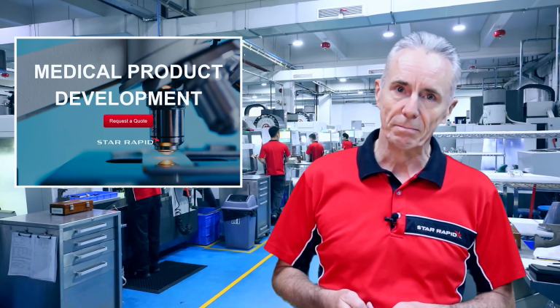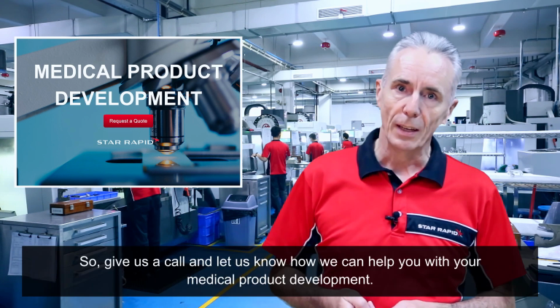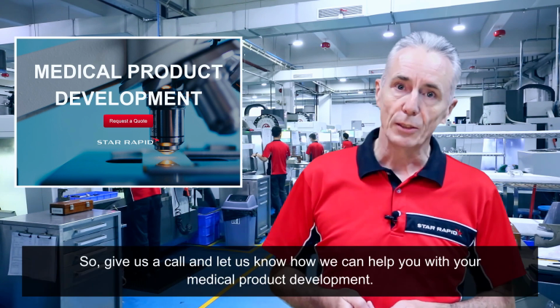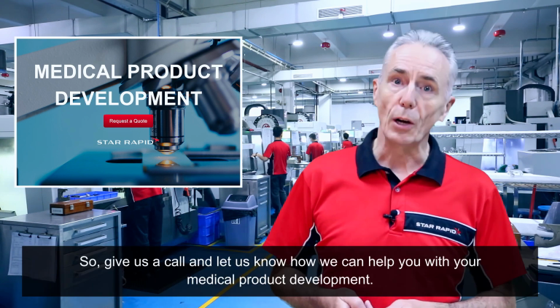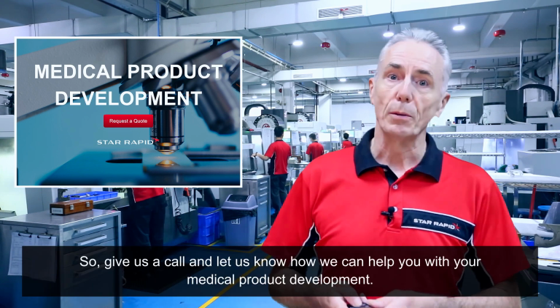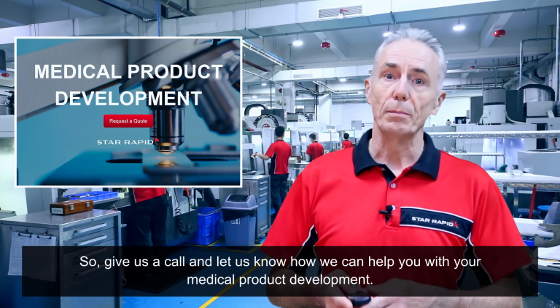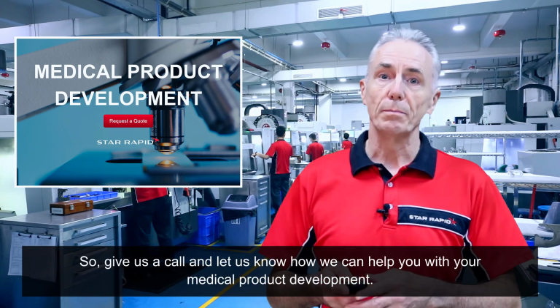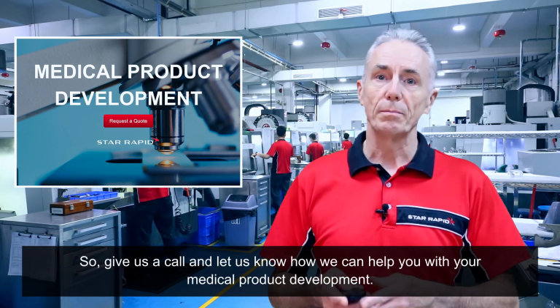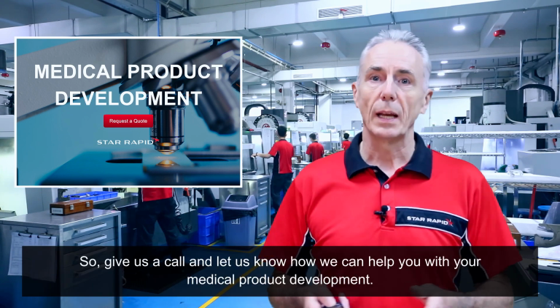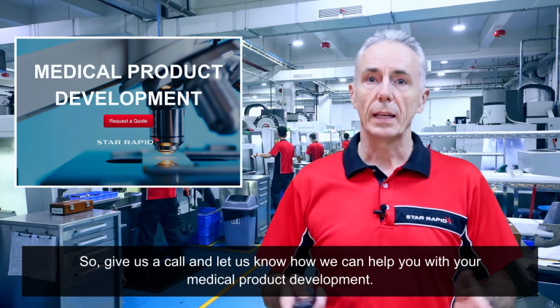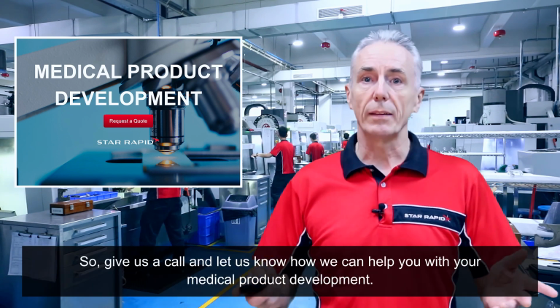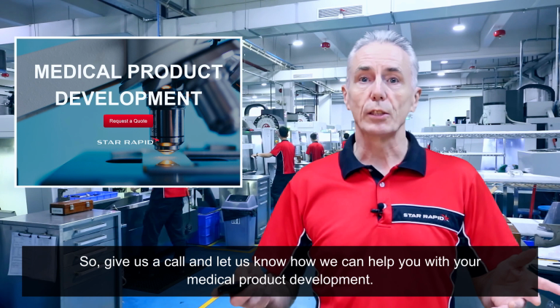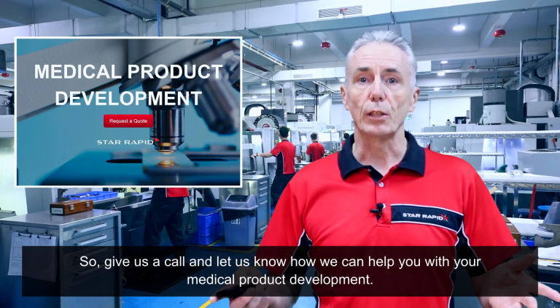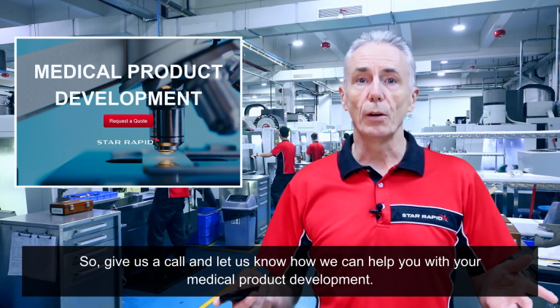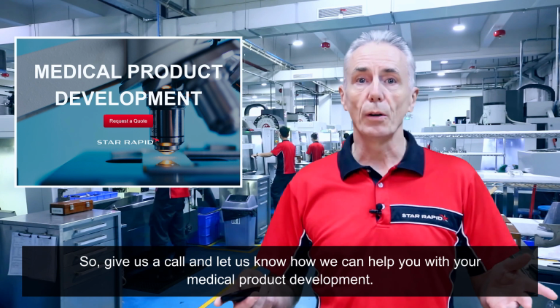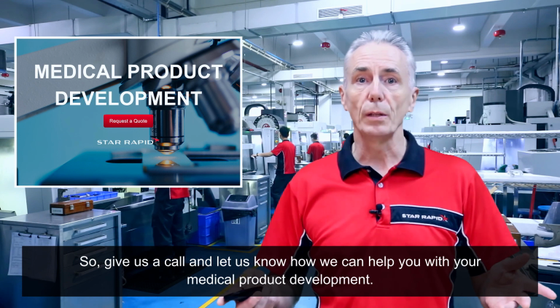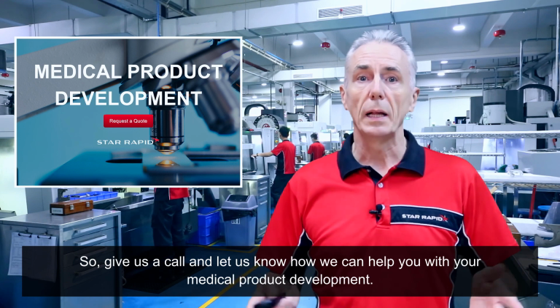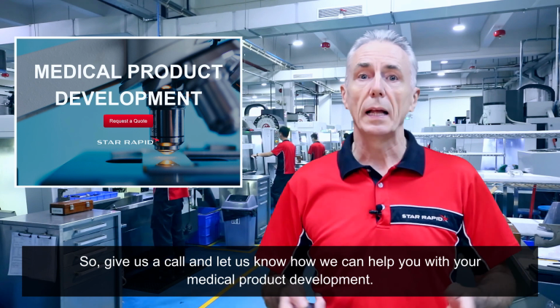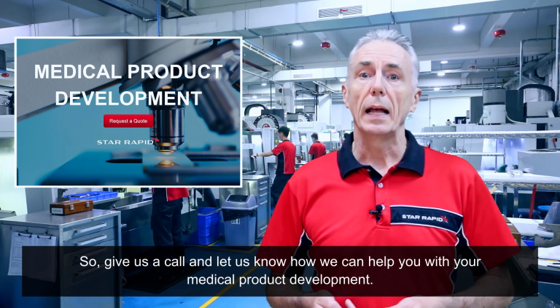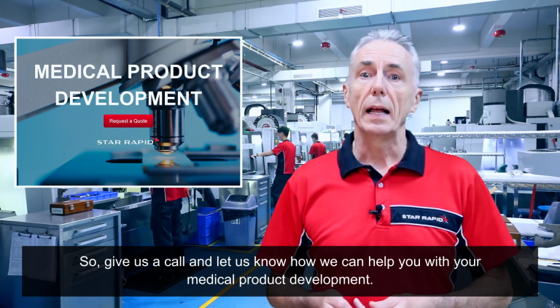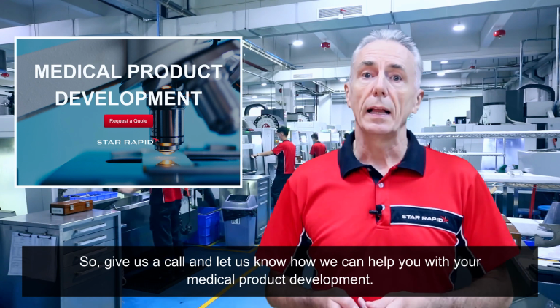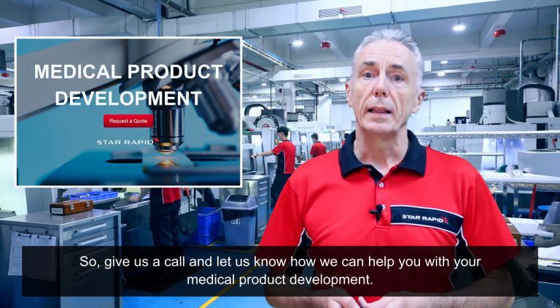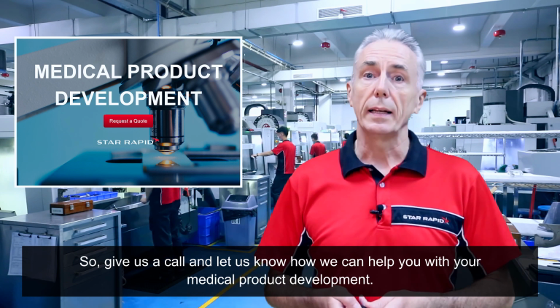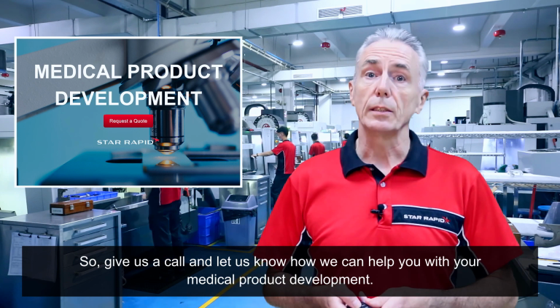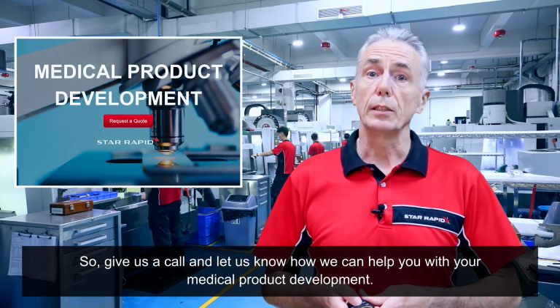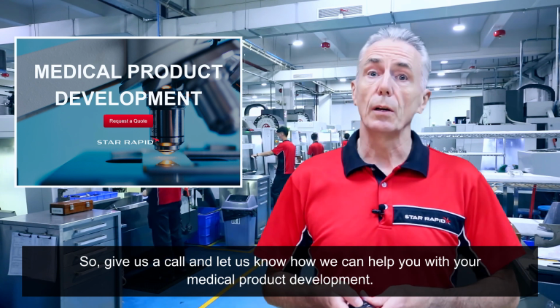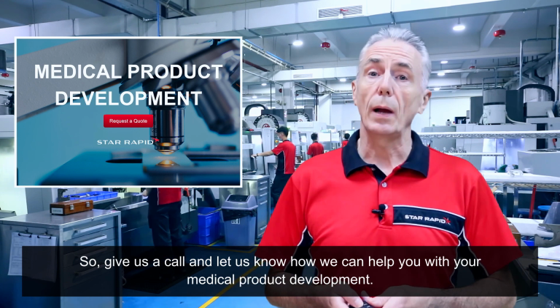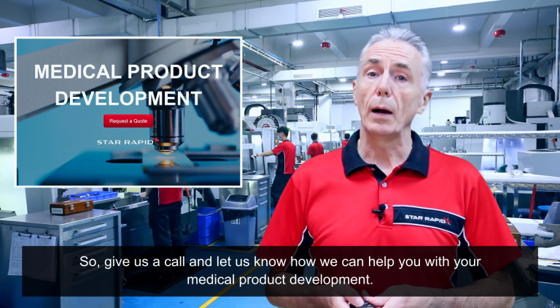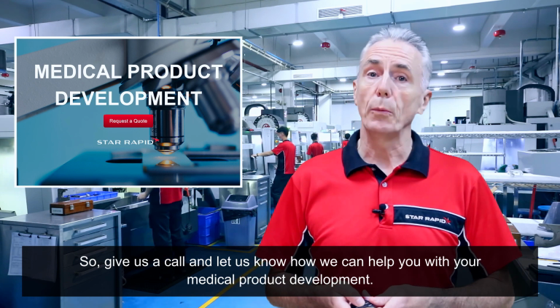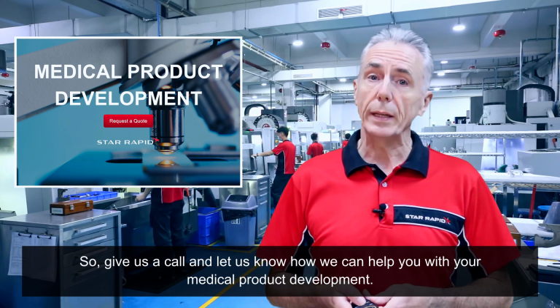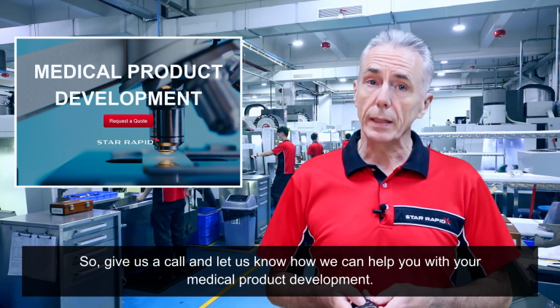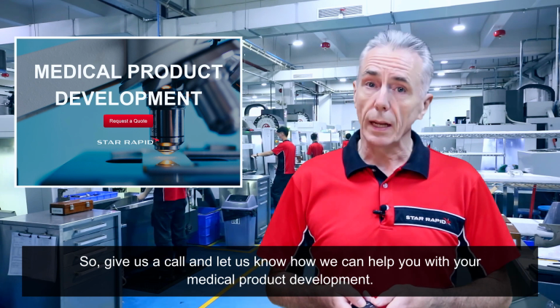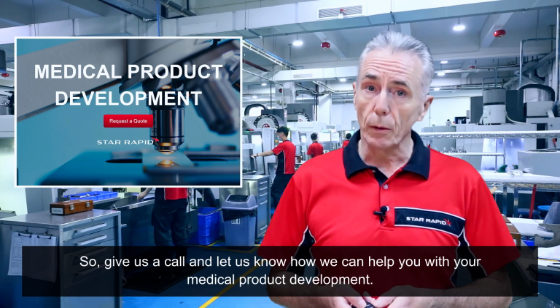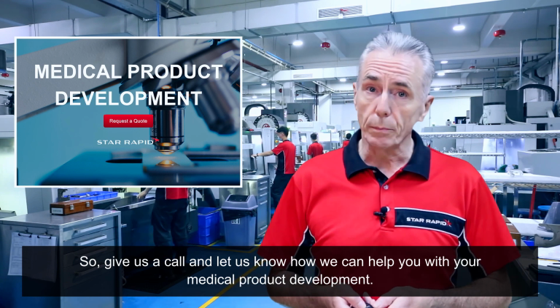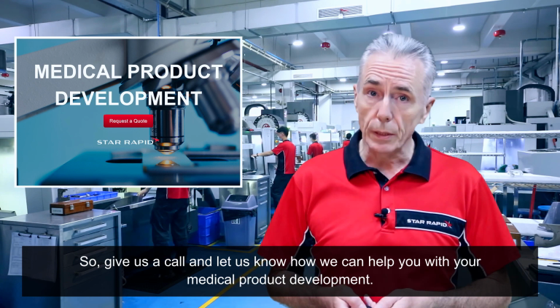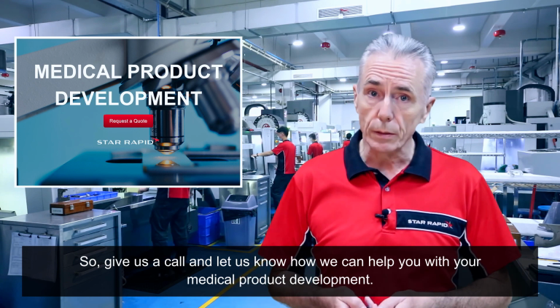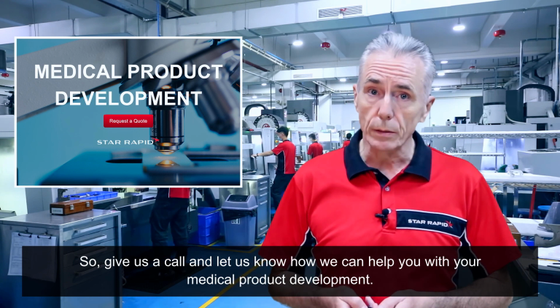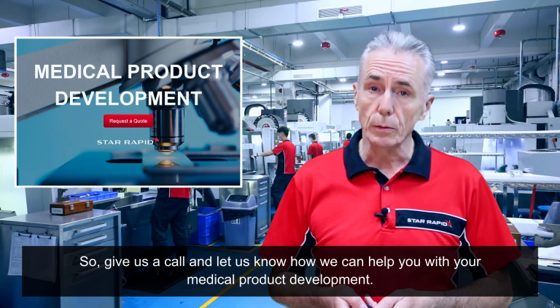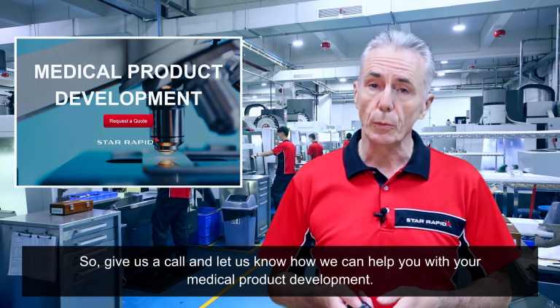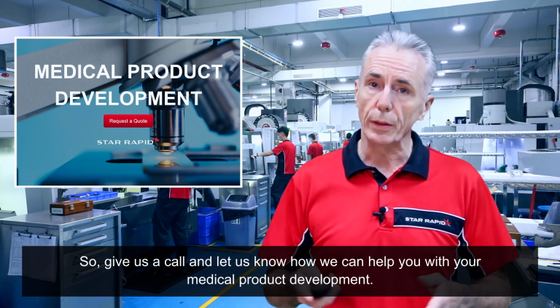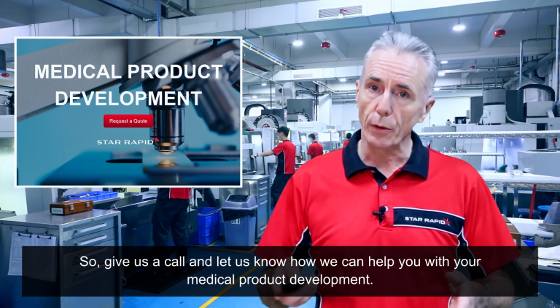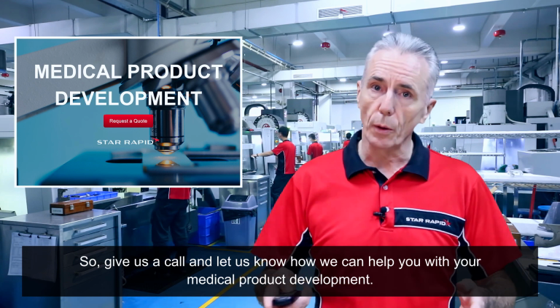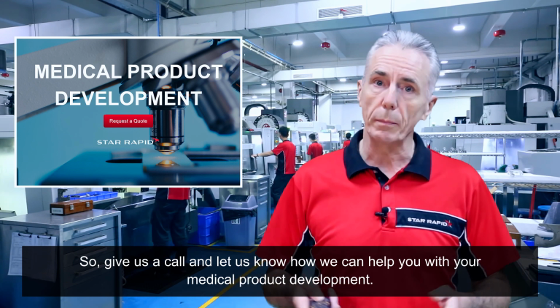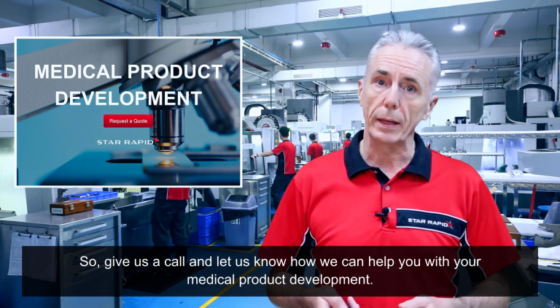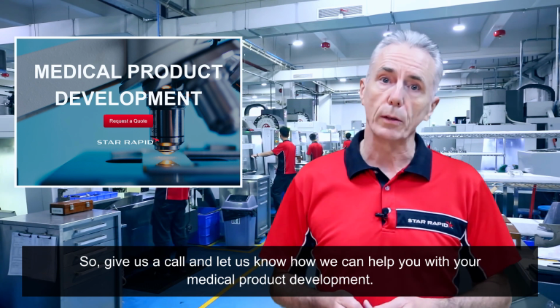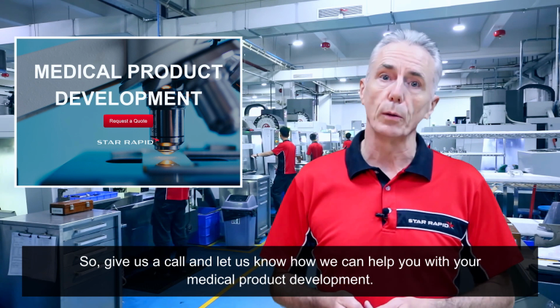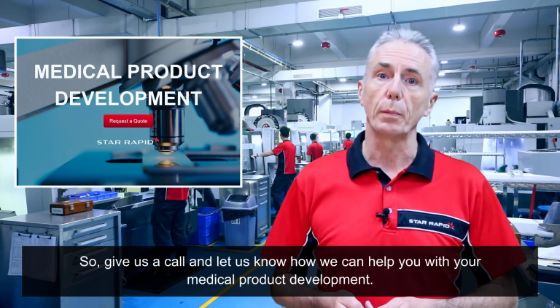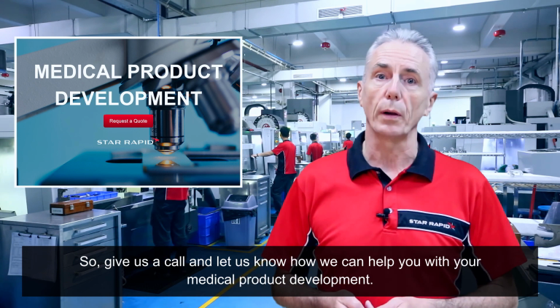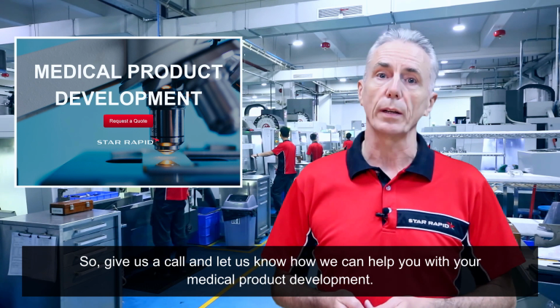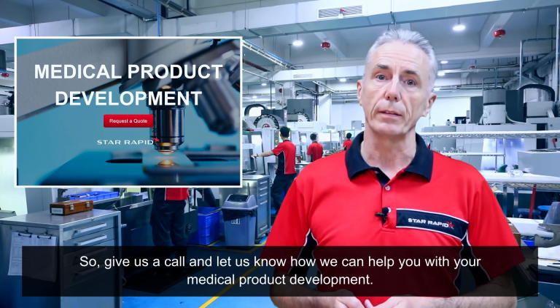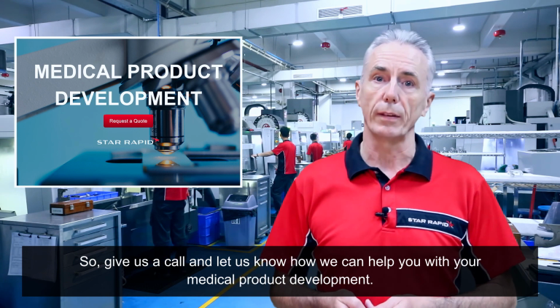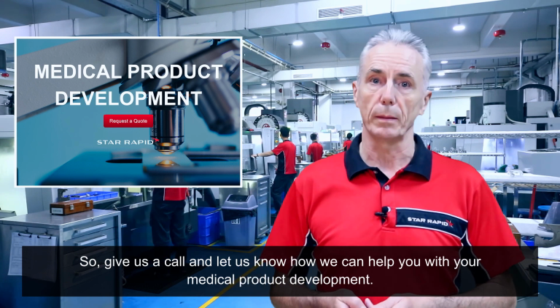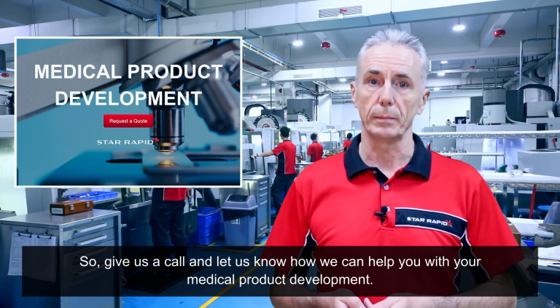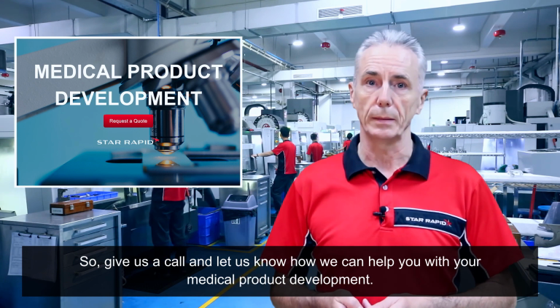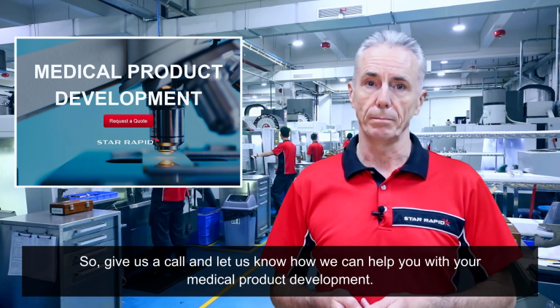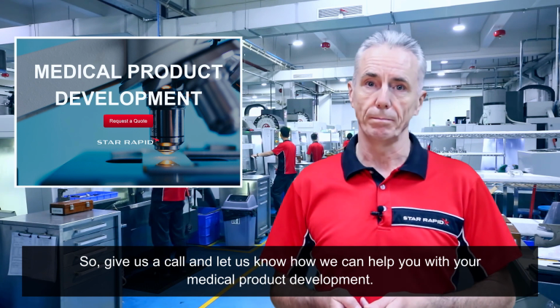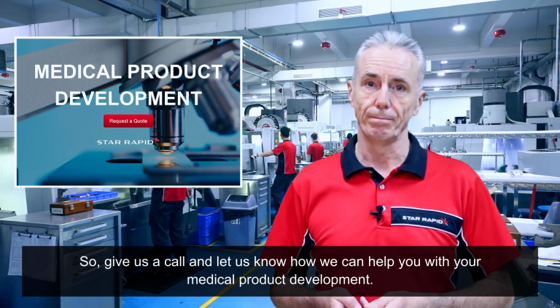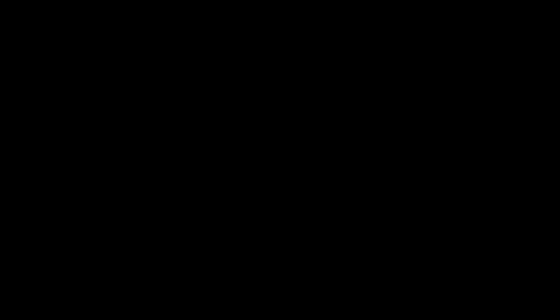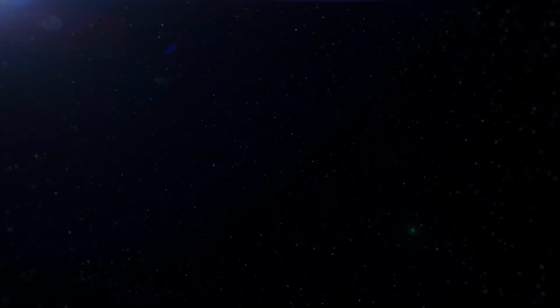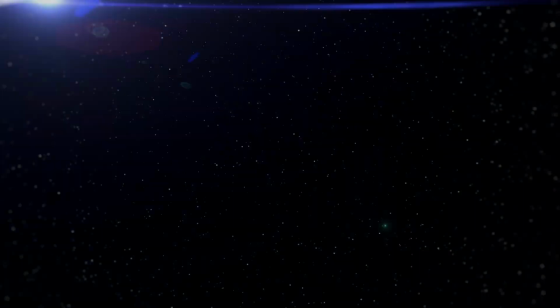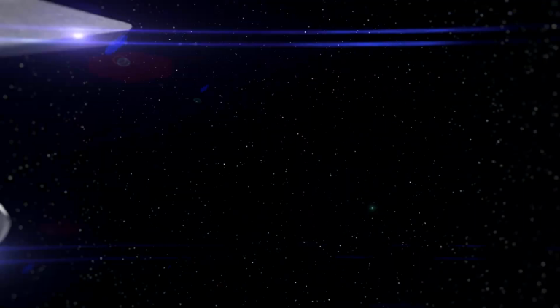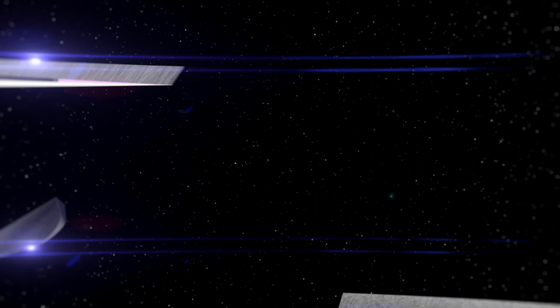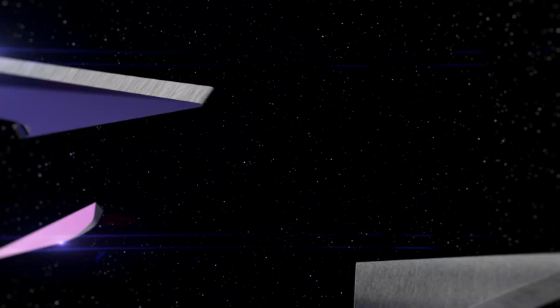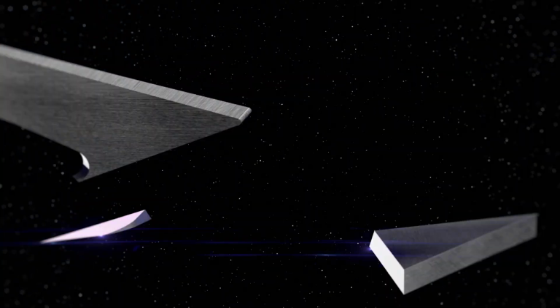Give us a call. Let us know how we can help you with your medical product development.